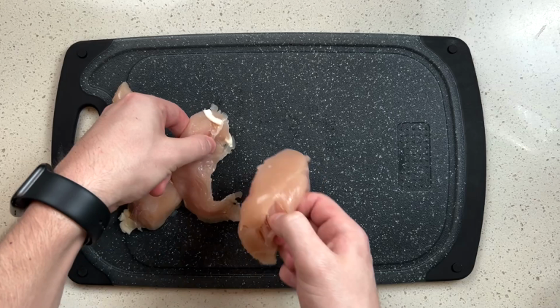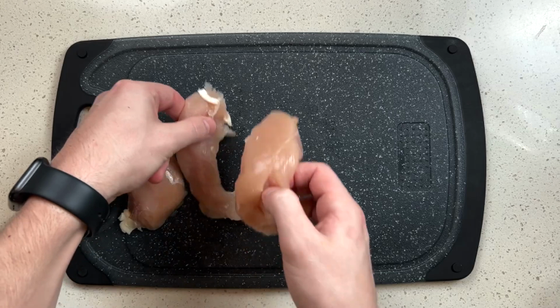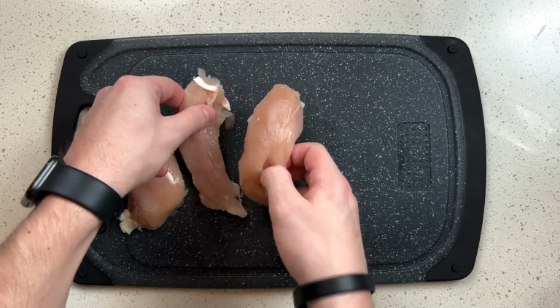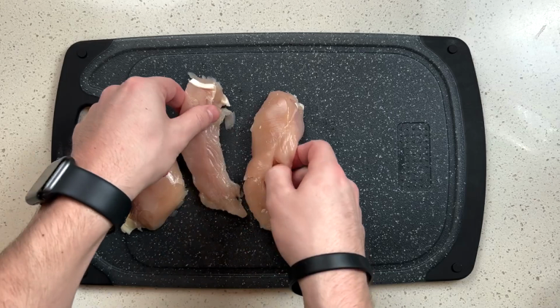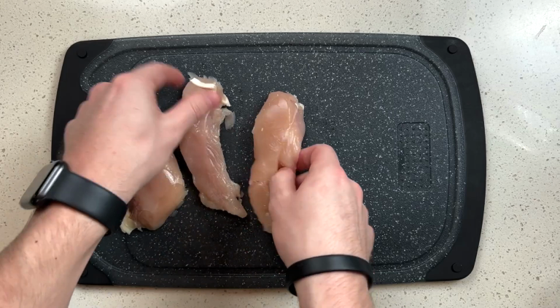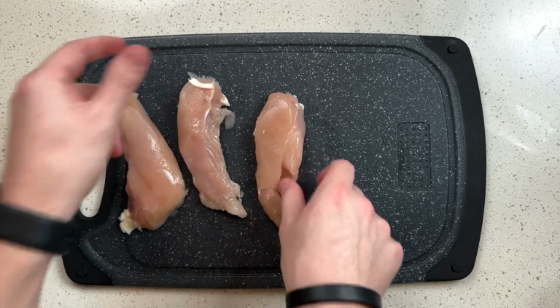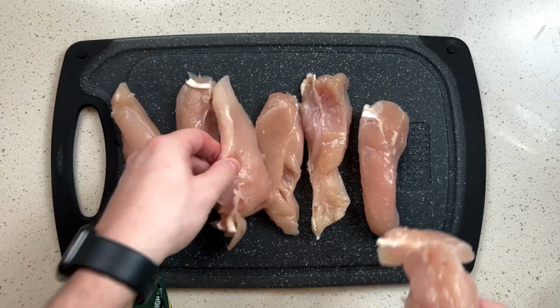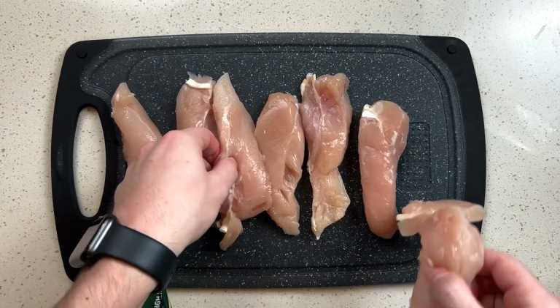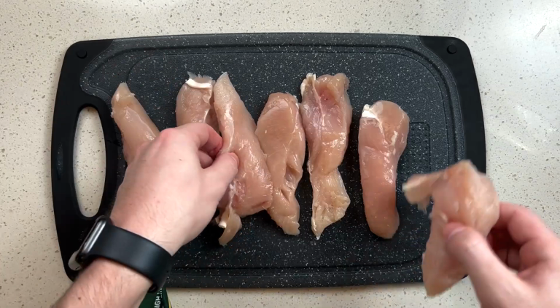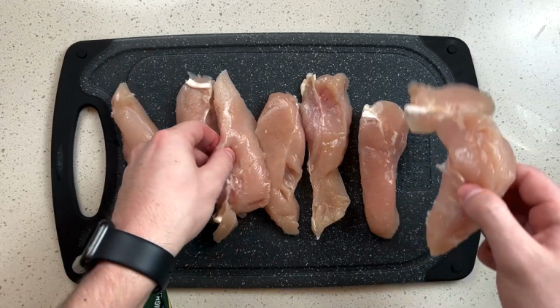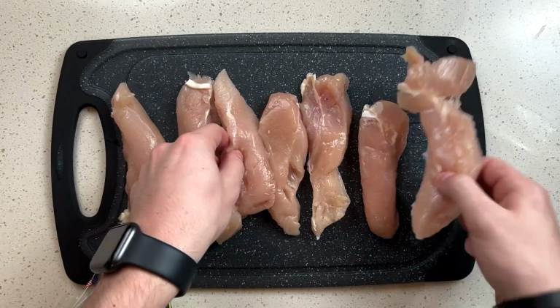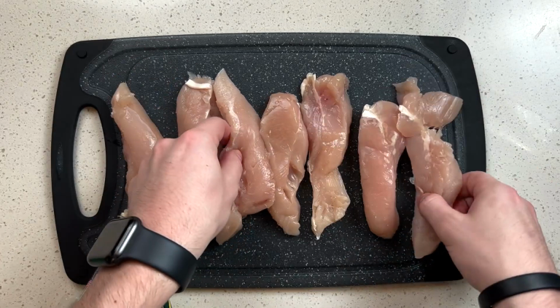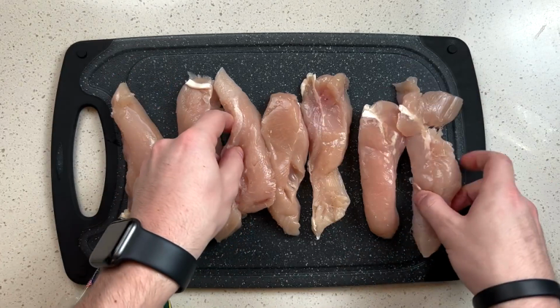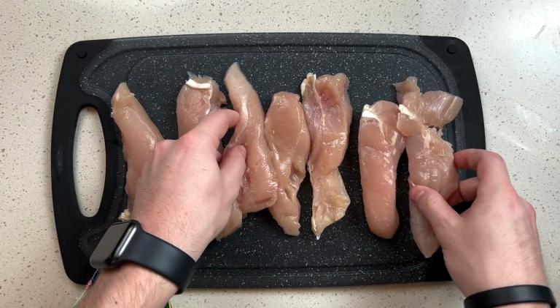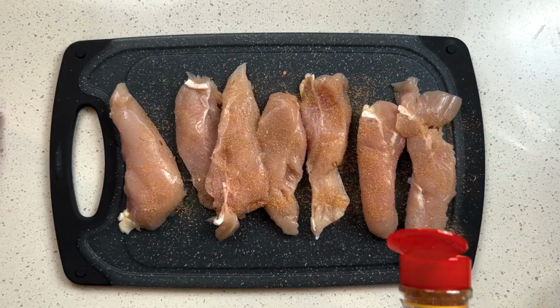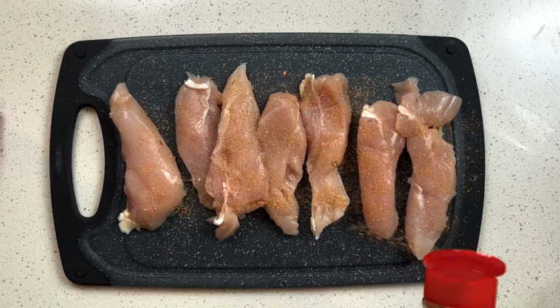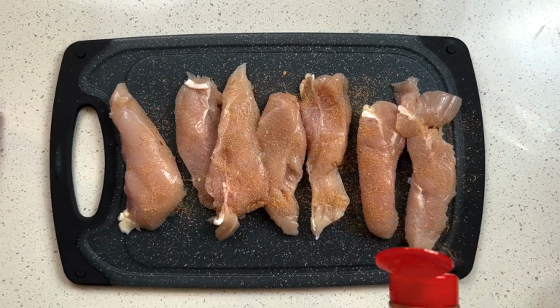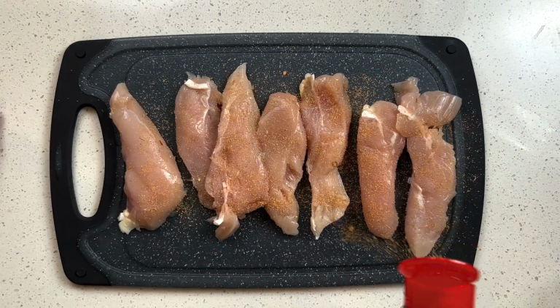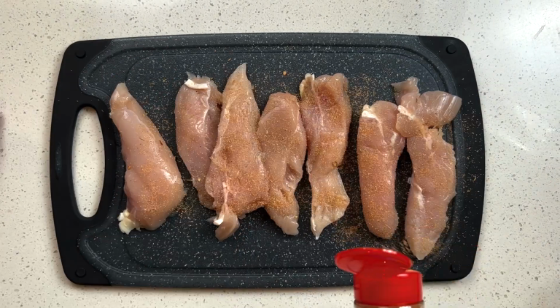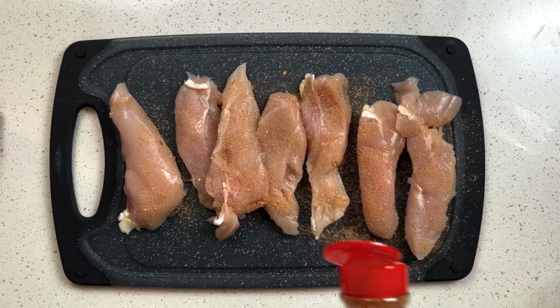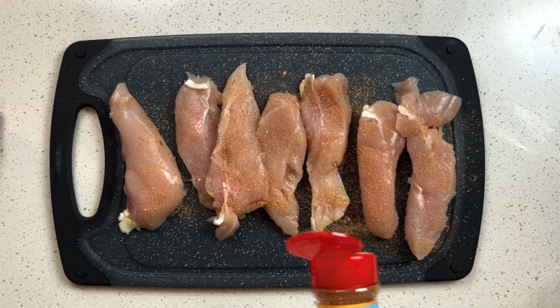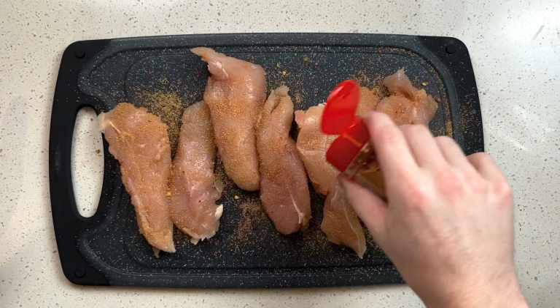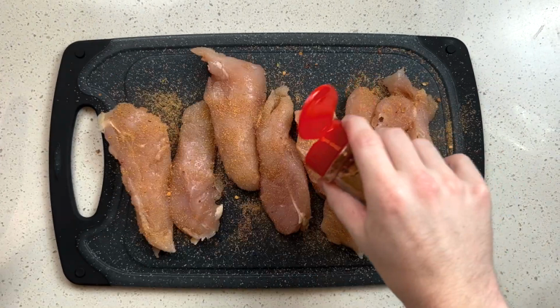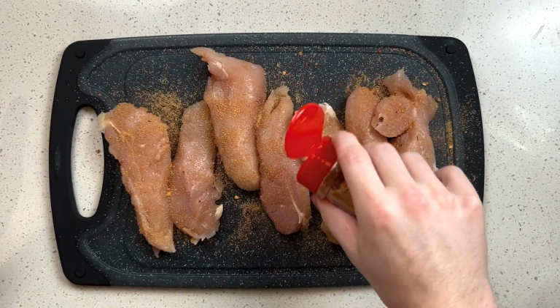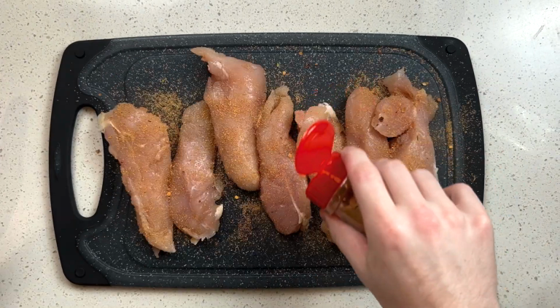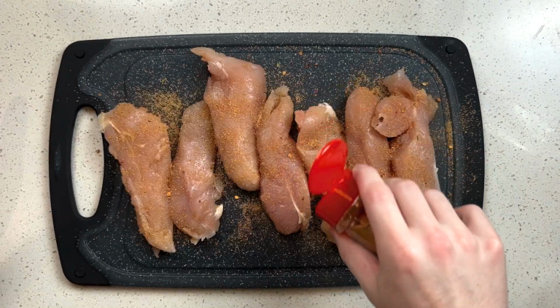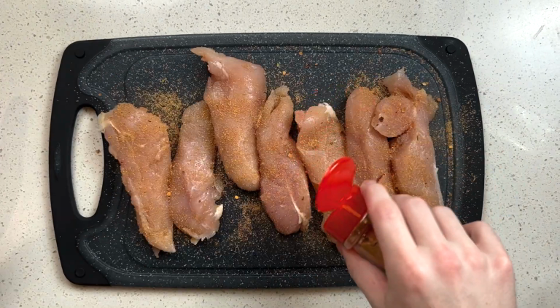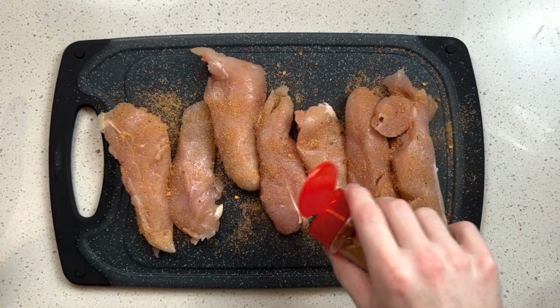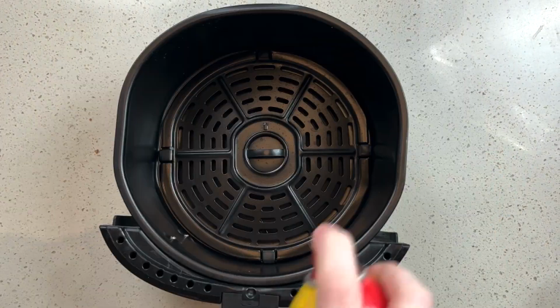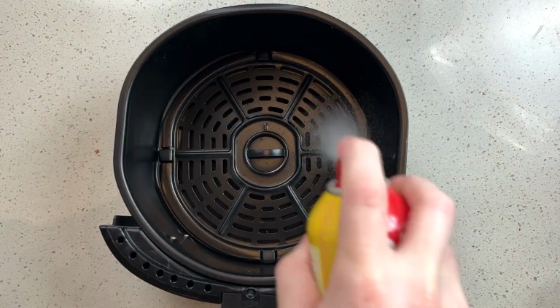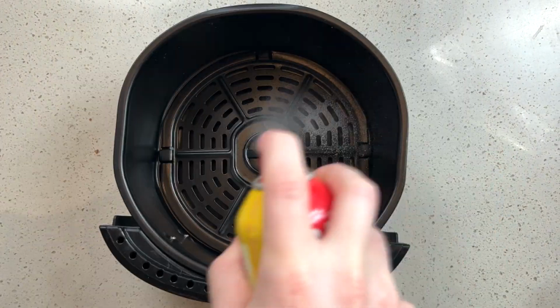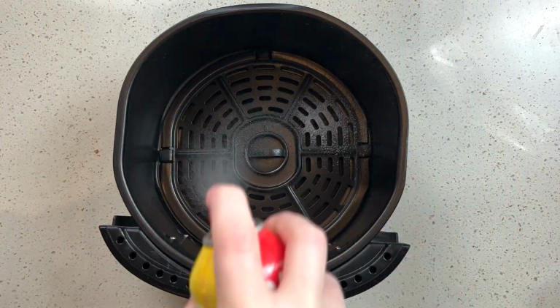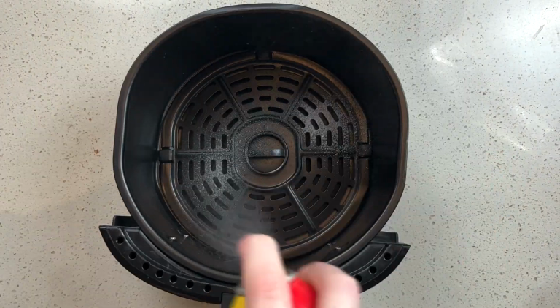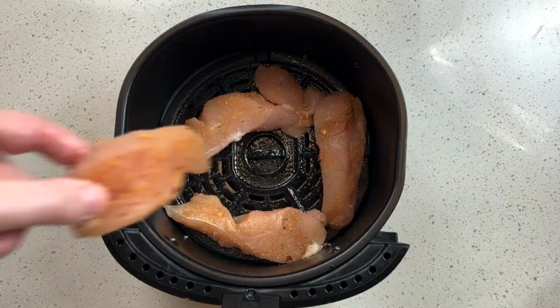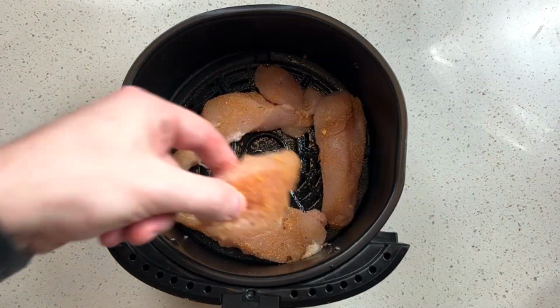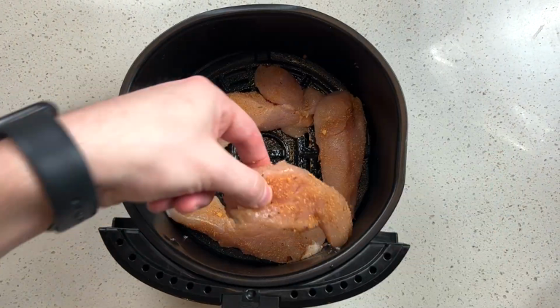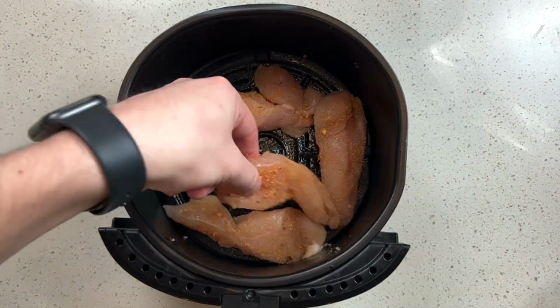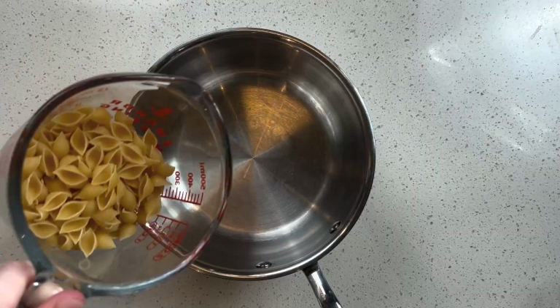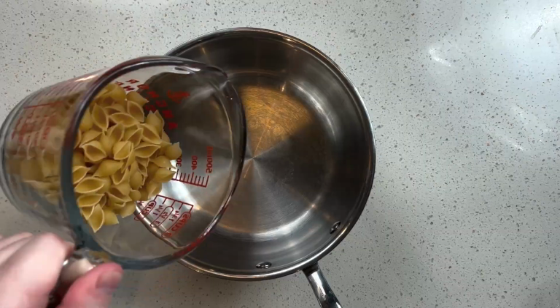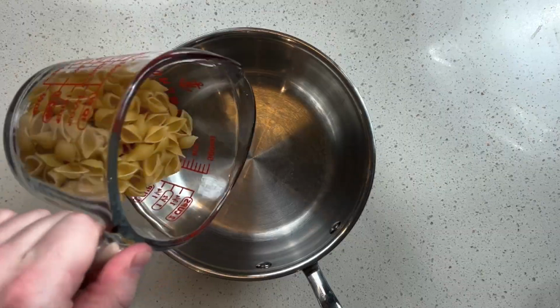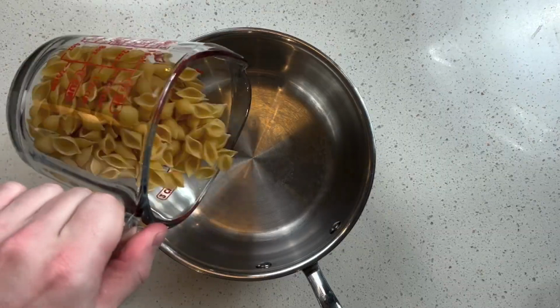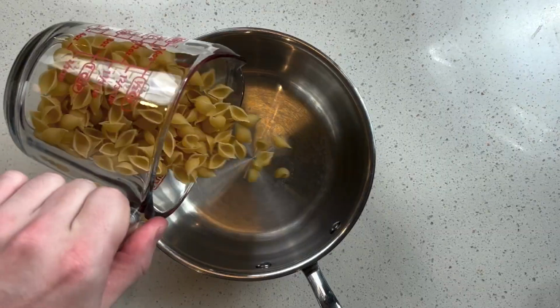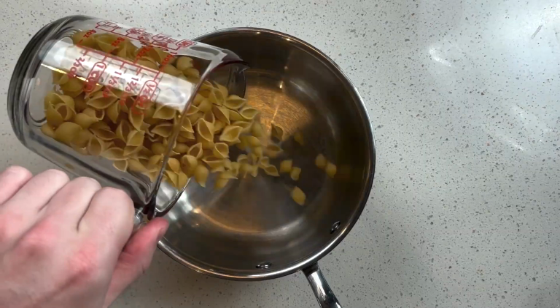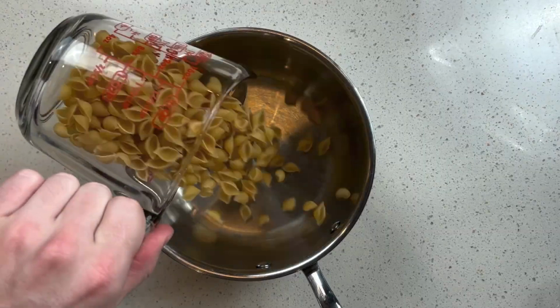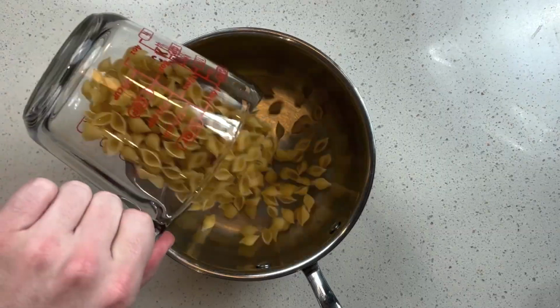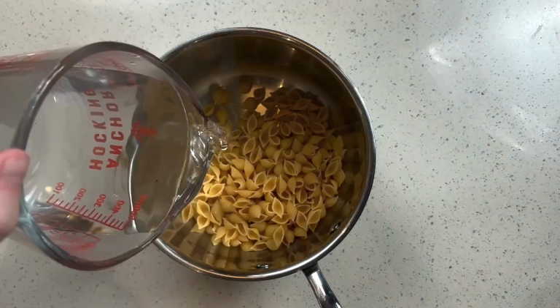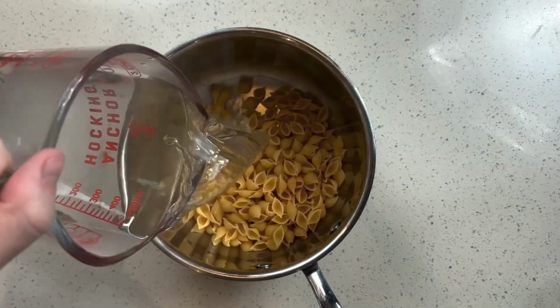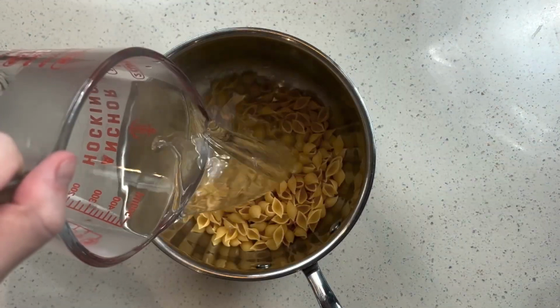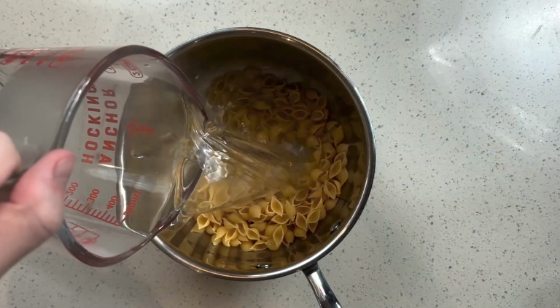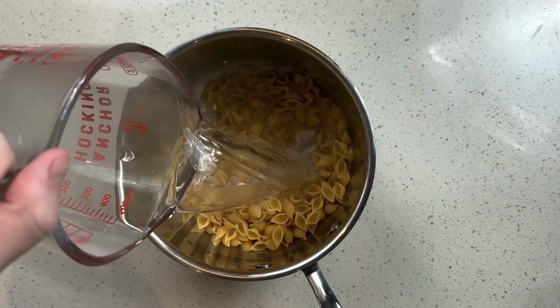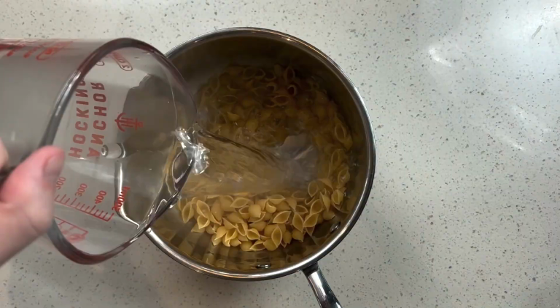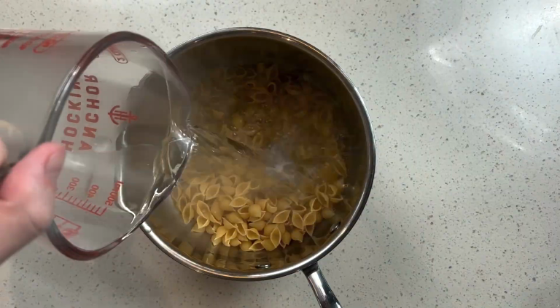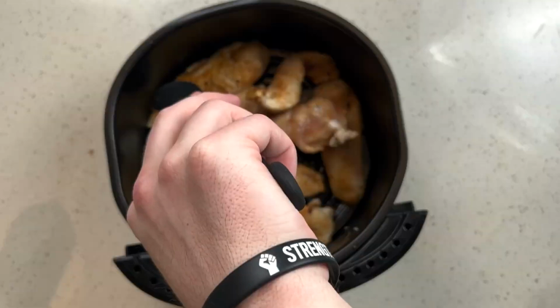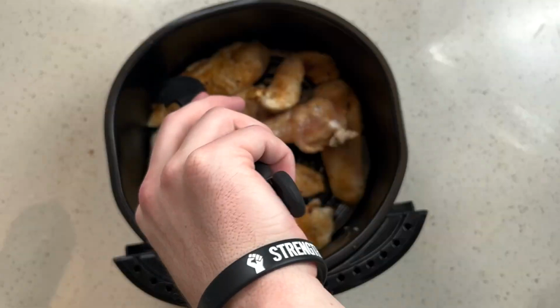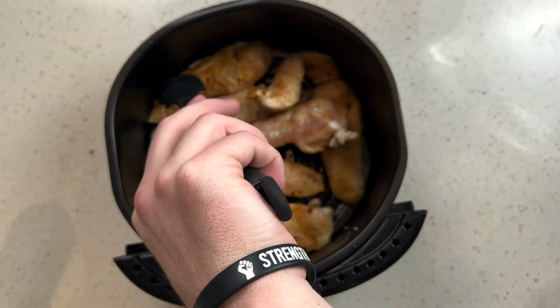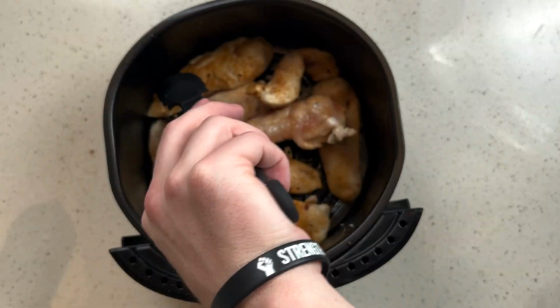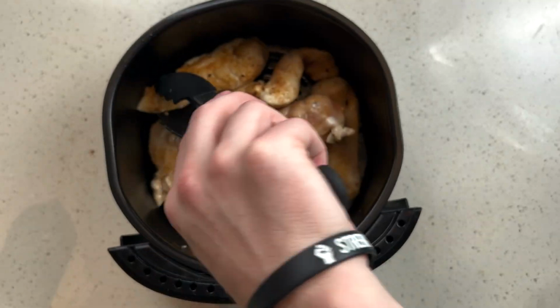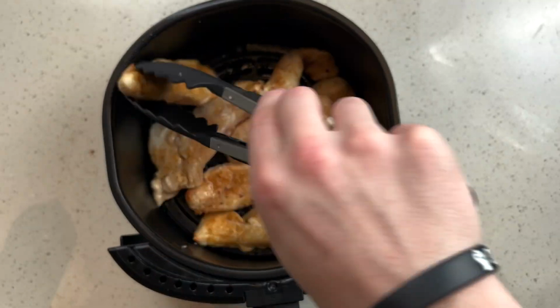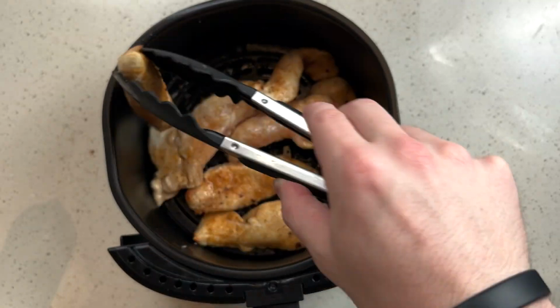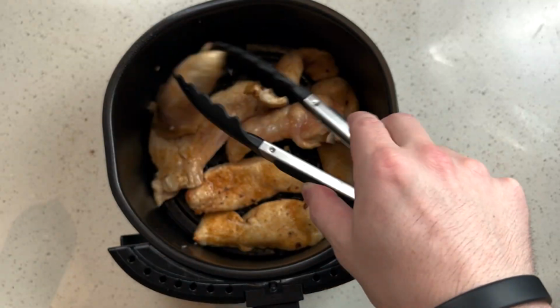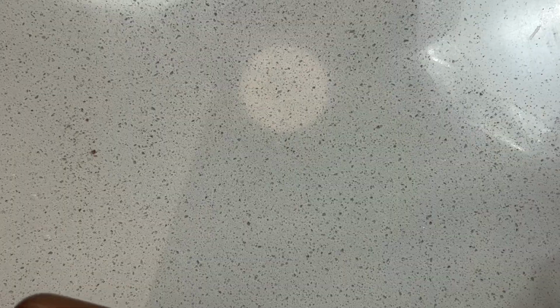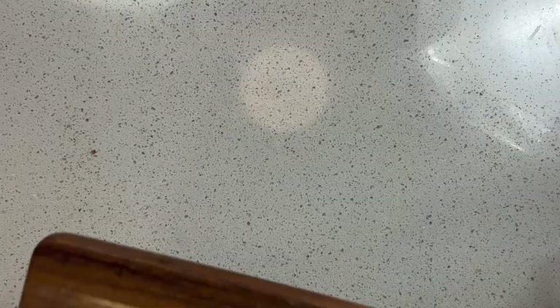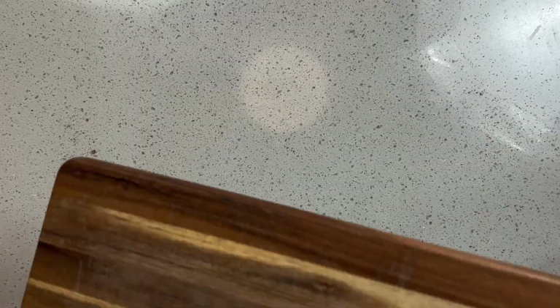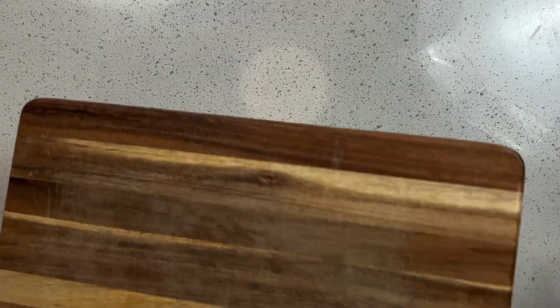This is how I meal prep grilled chicken salad. I start by seasoning my chicken and throwing it in the air fryer for 10 minutes at 400.